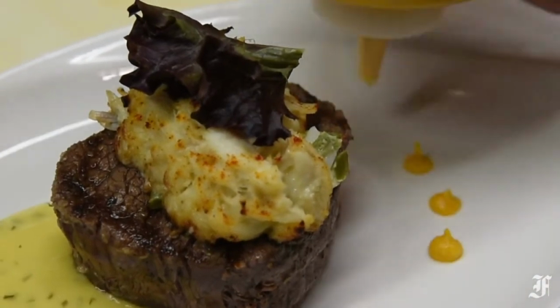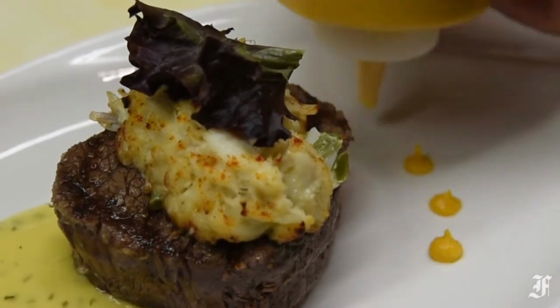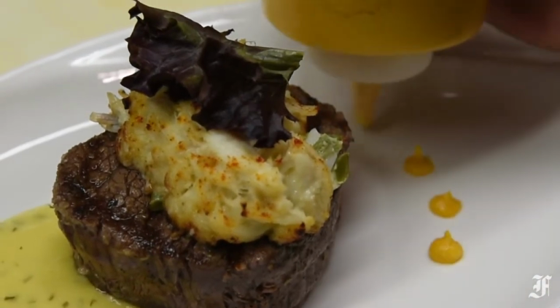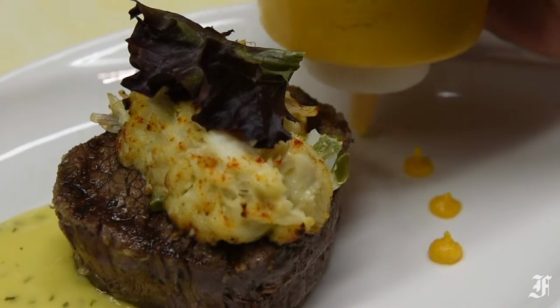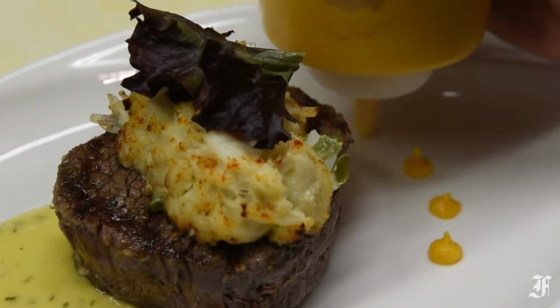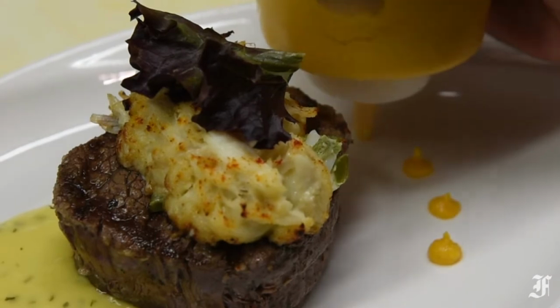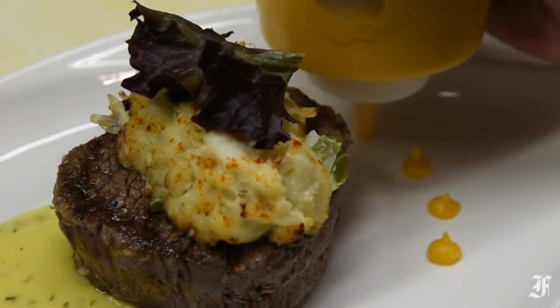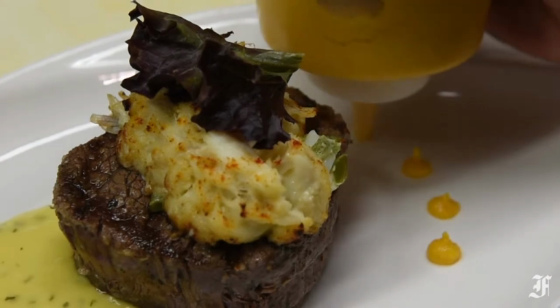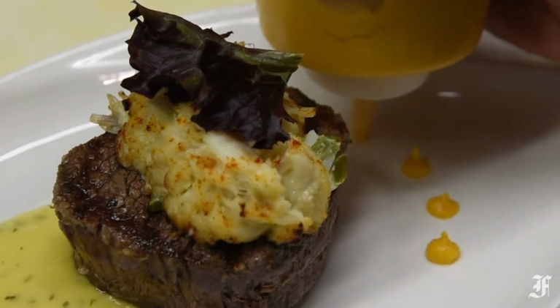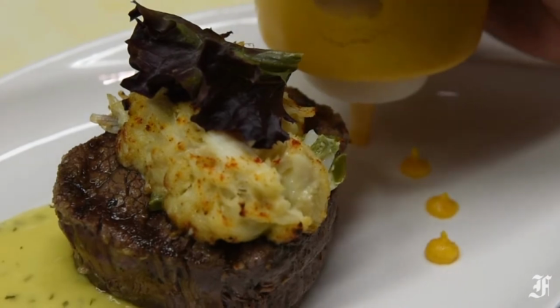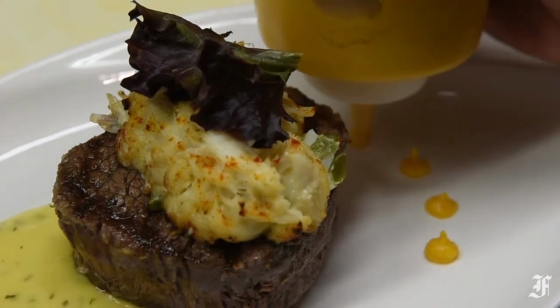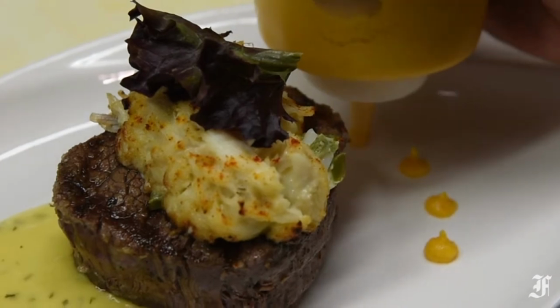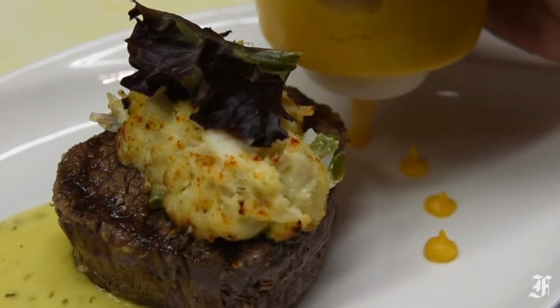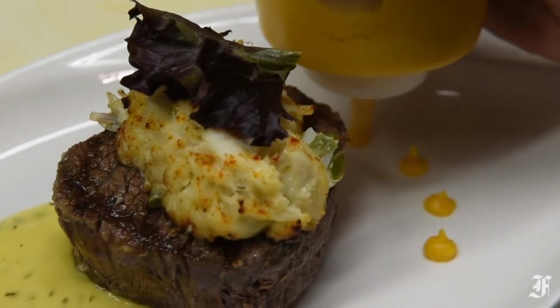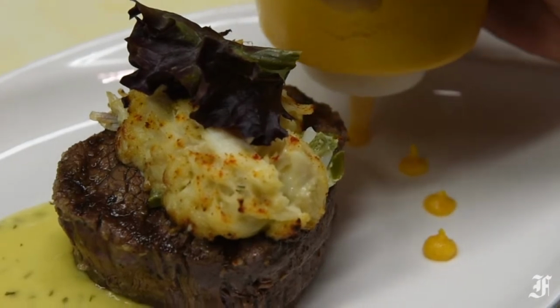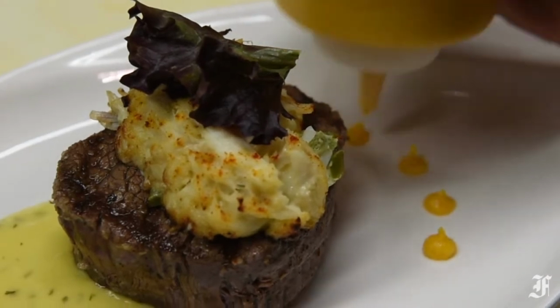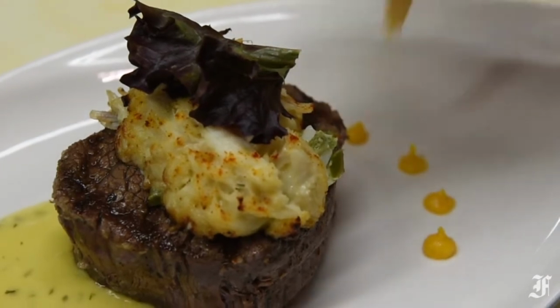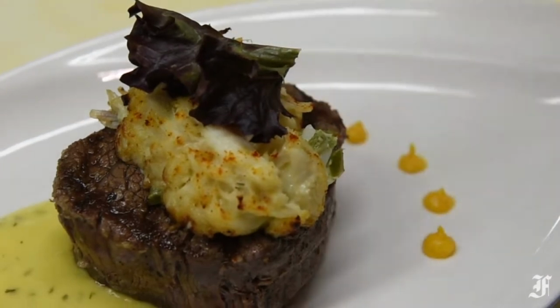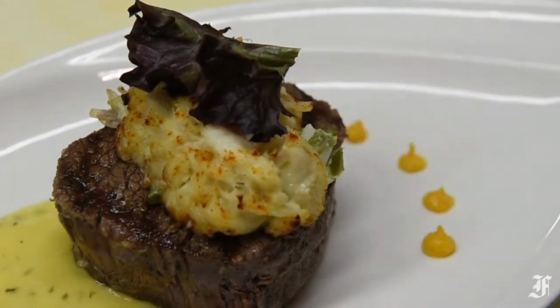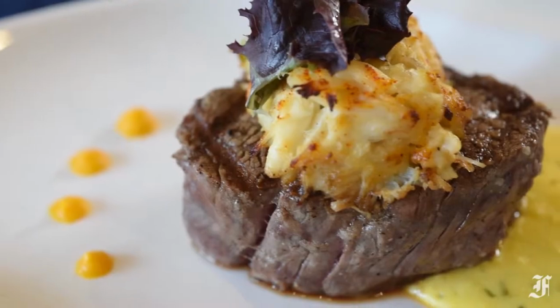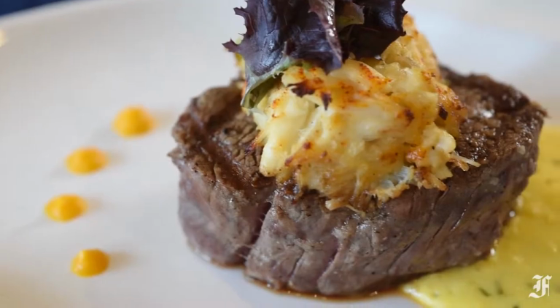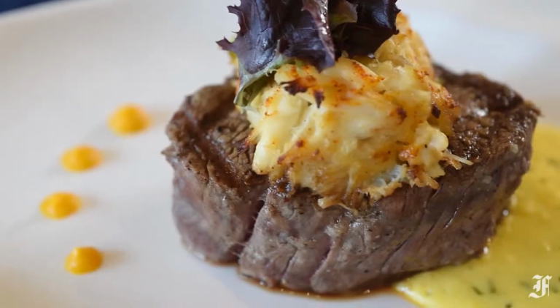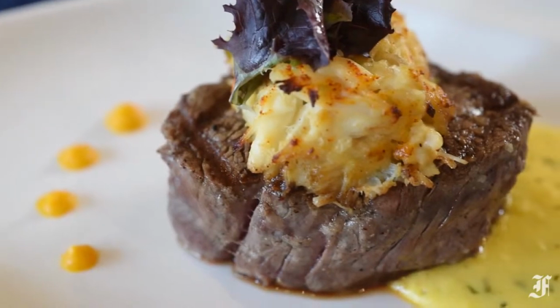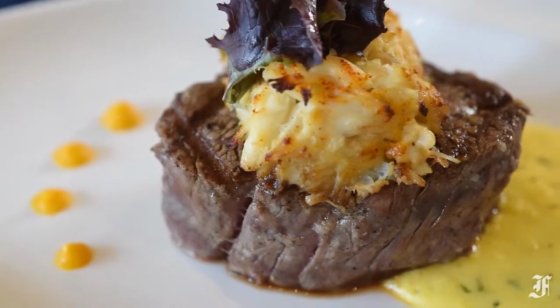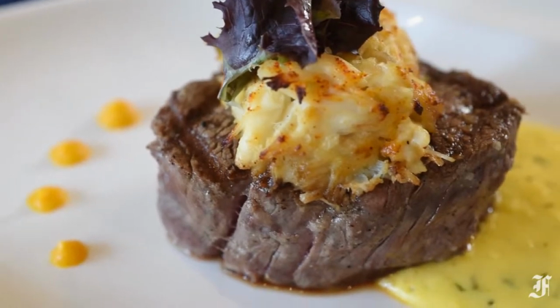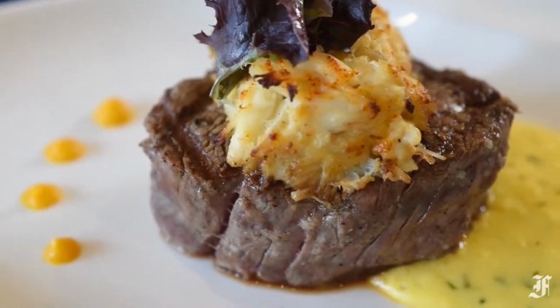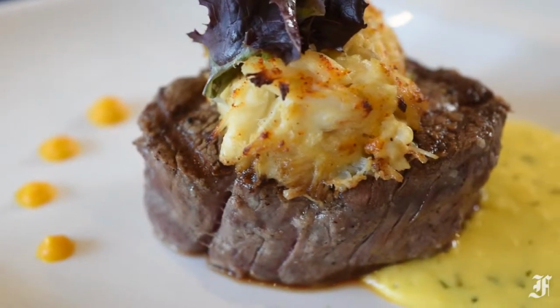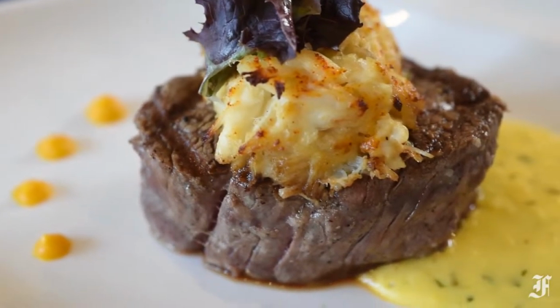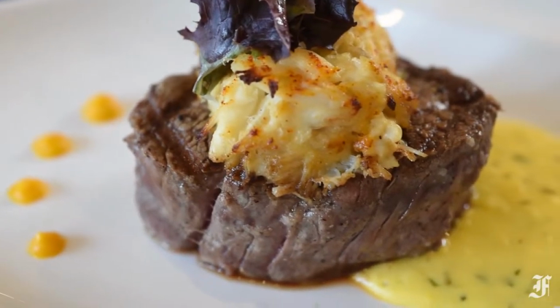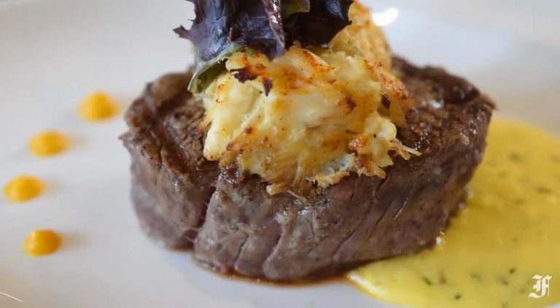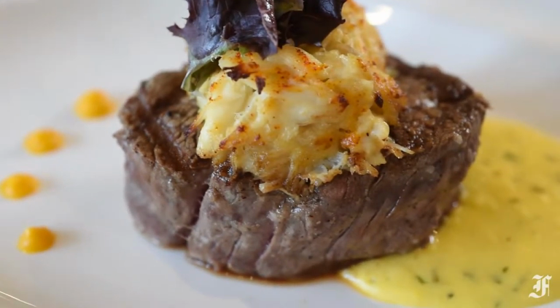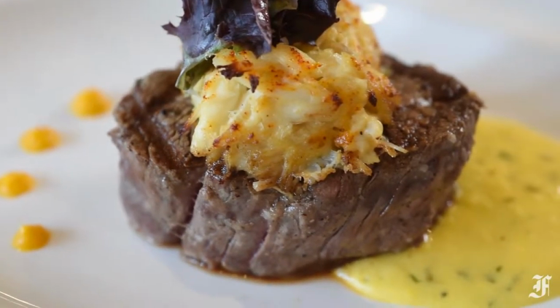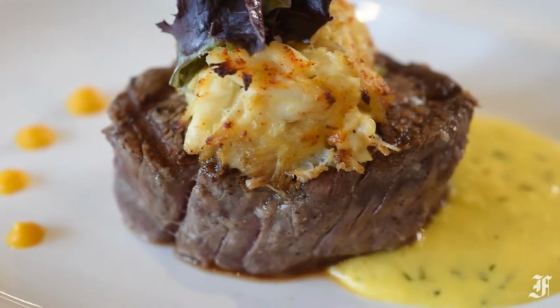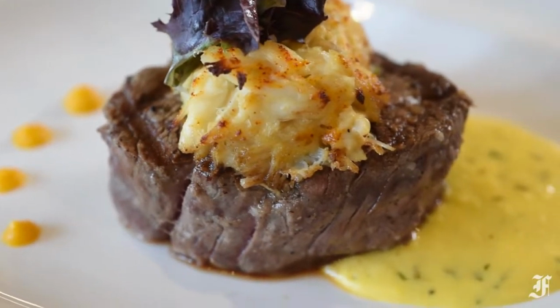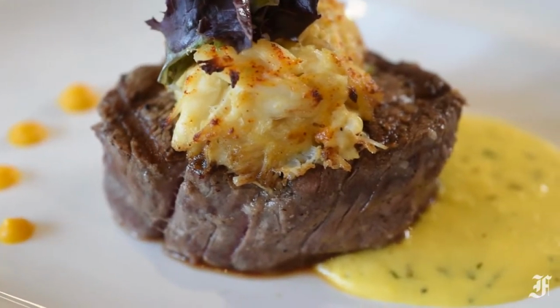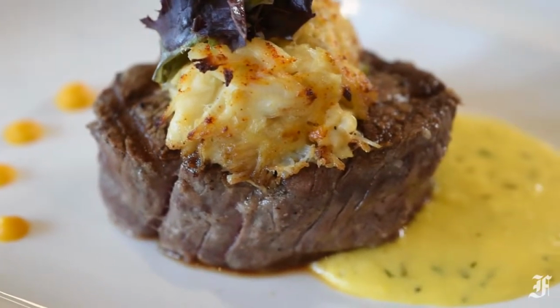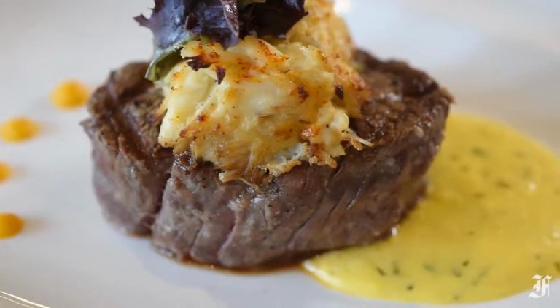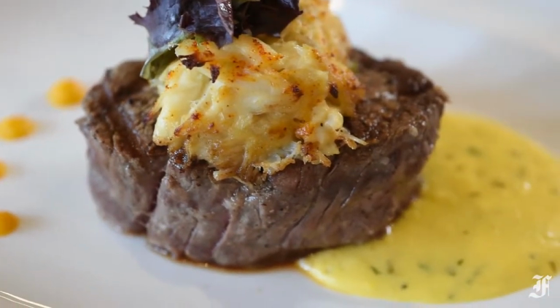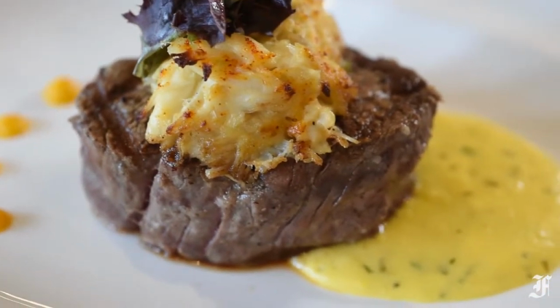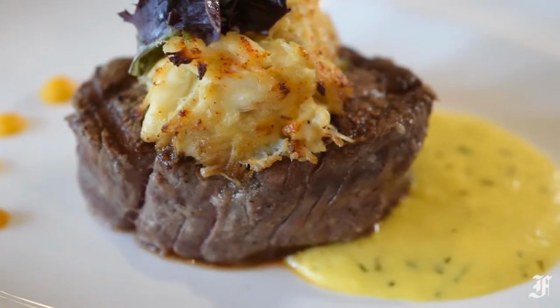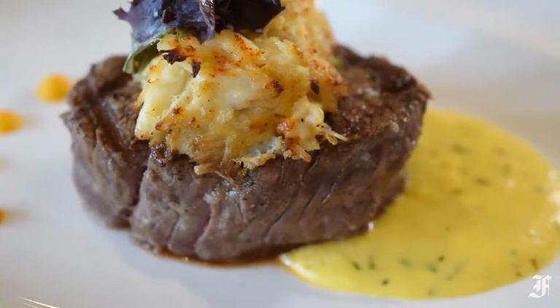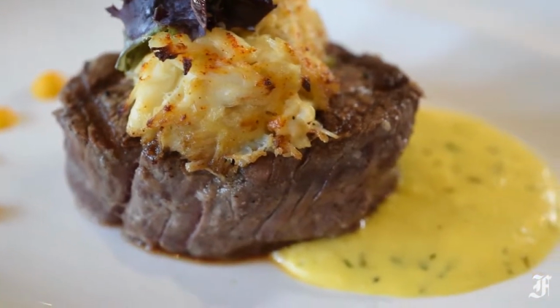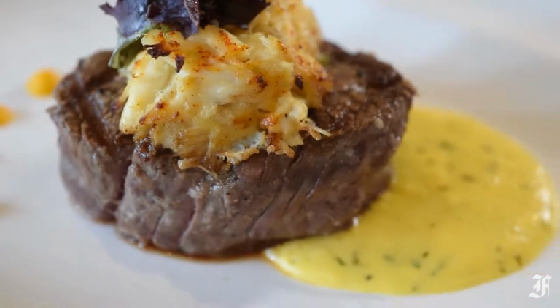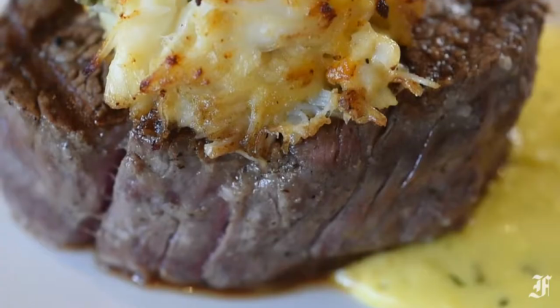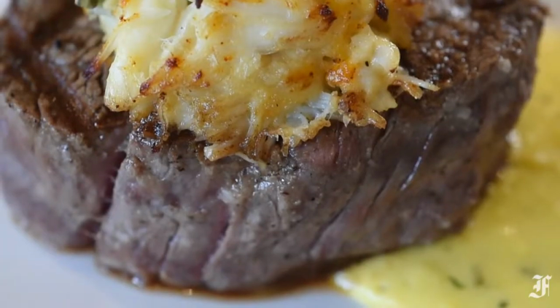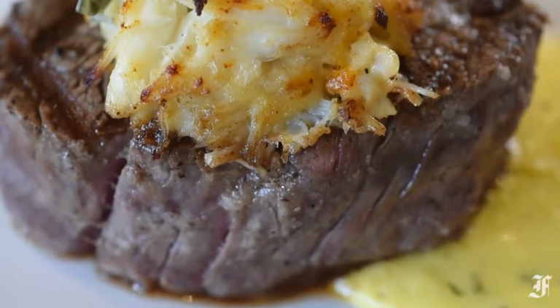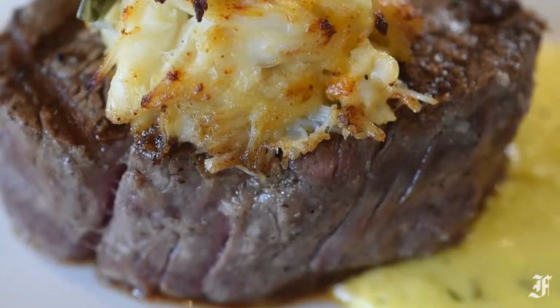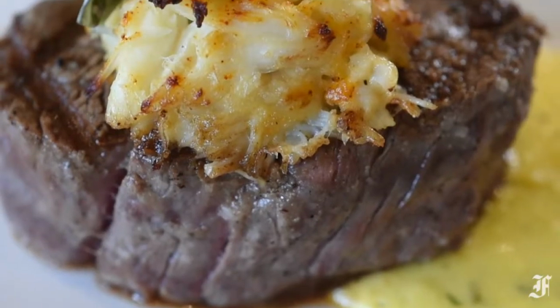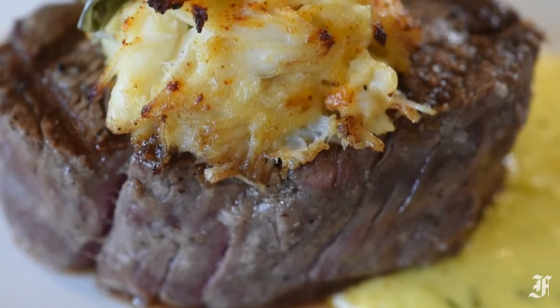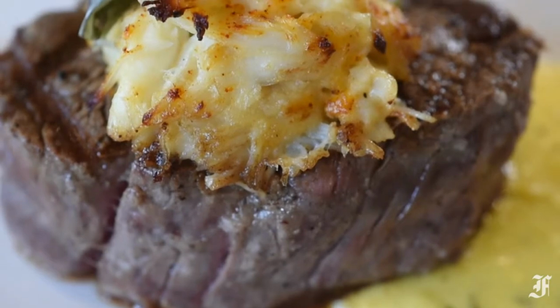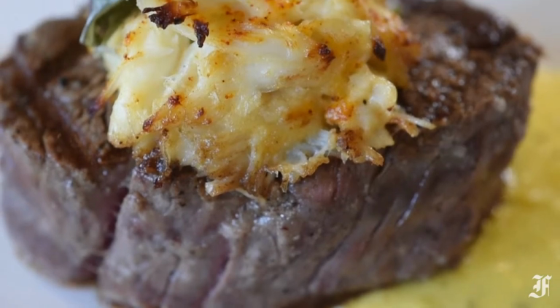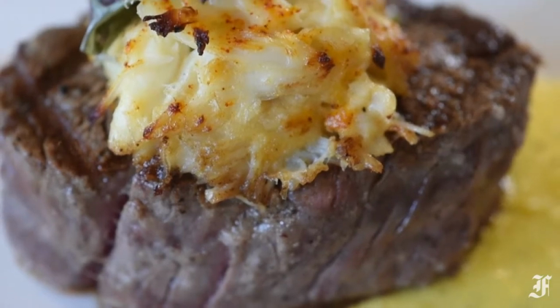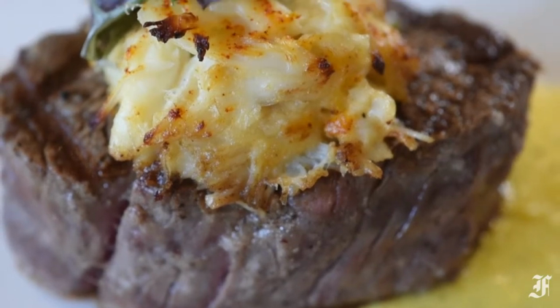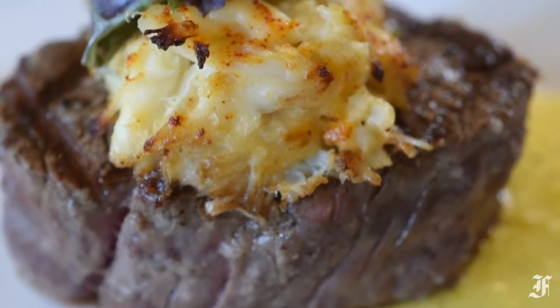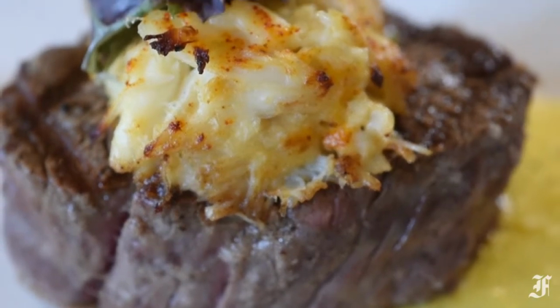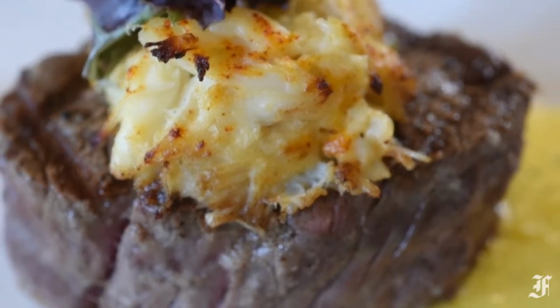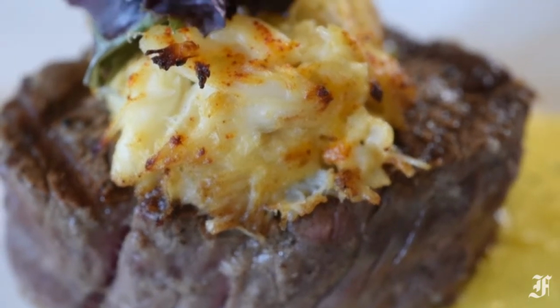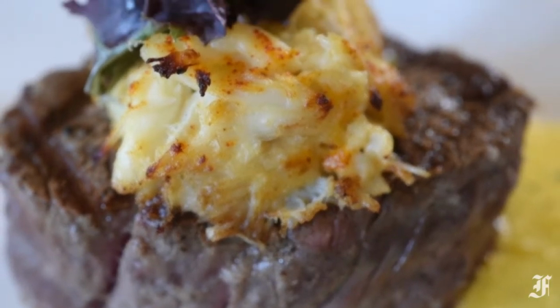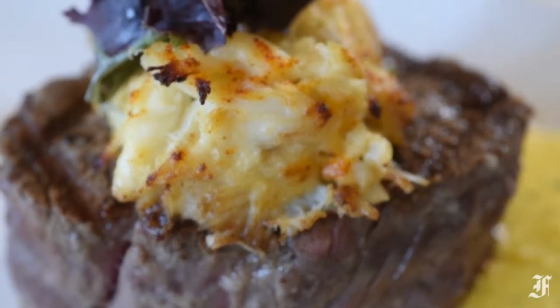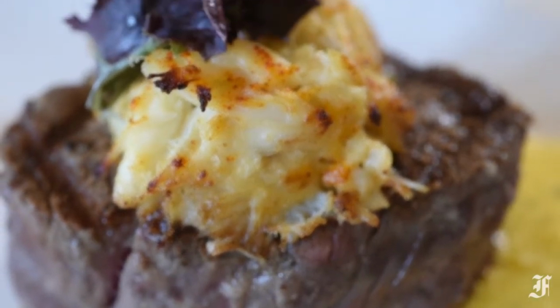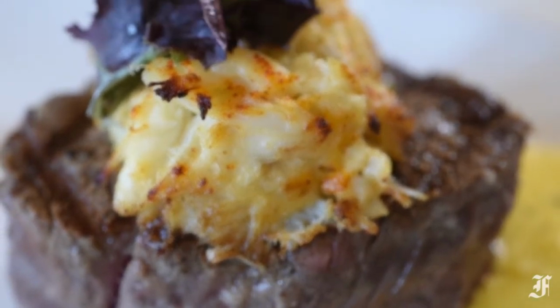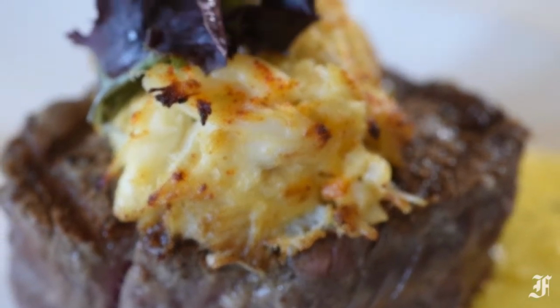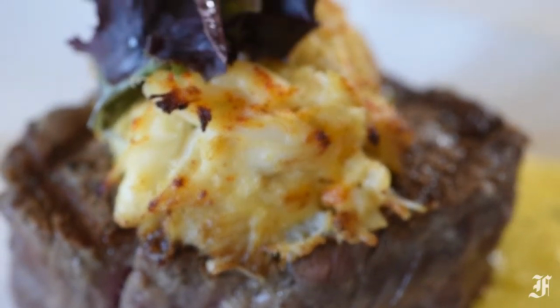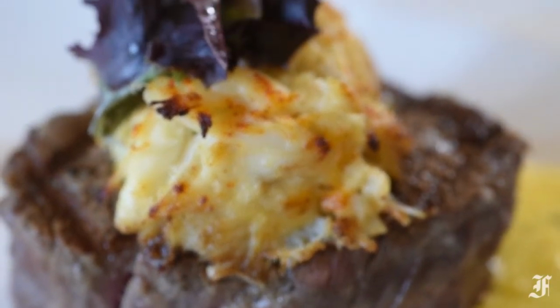Every entrée is also served with a side of potatoes, which in my experience took the form of beautifully cooked wedges sprinkled with salt and pepper.